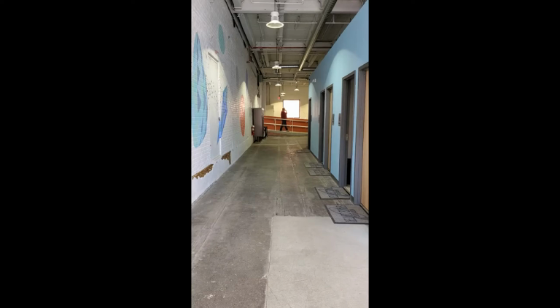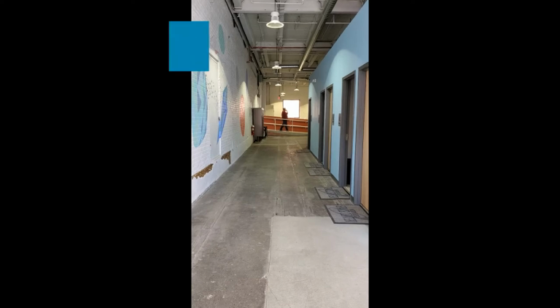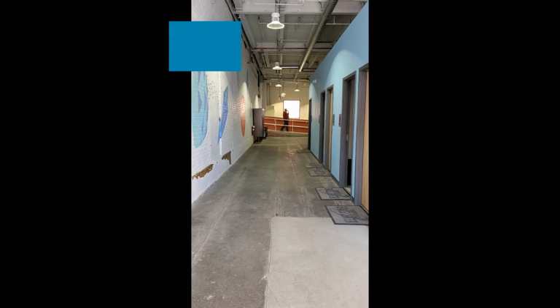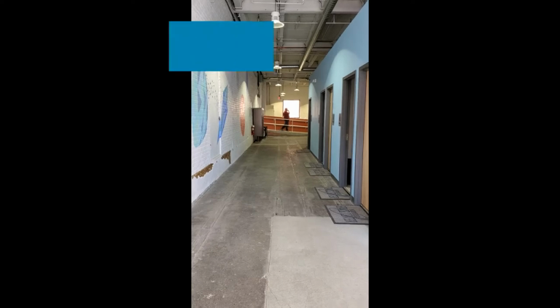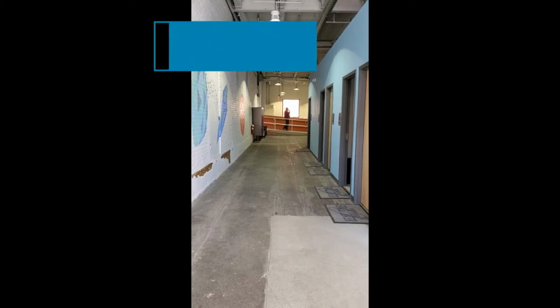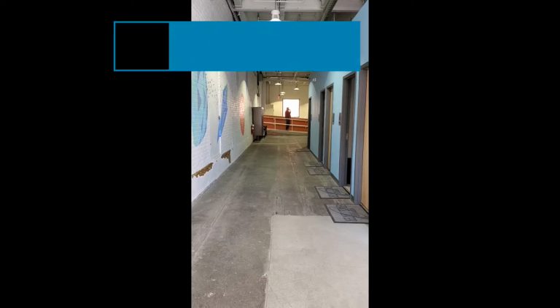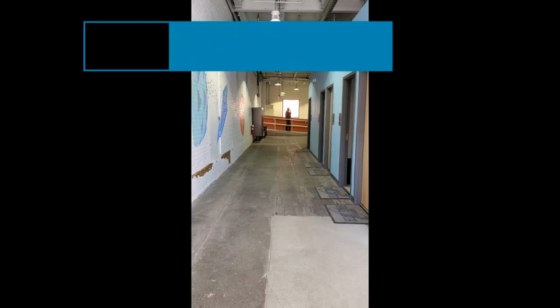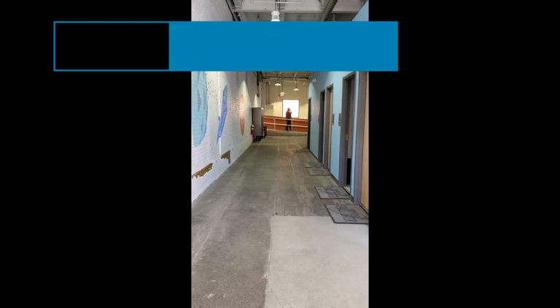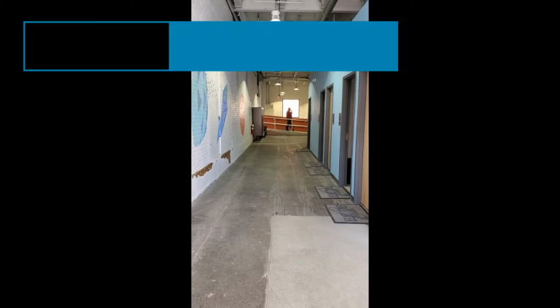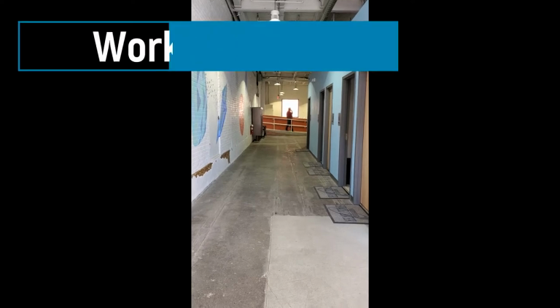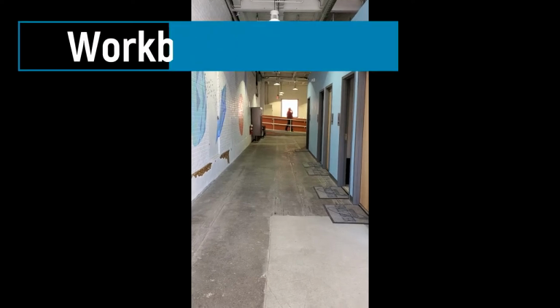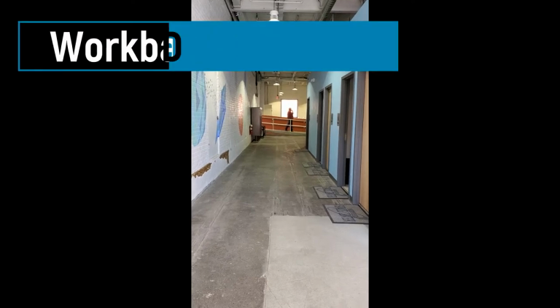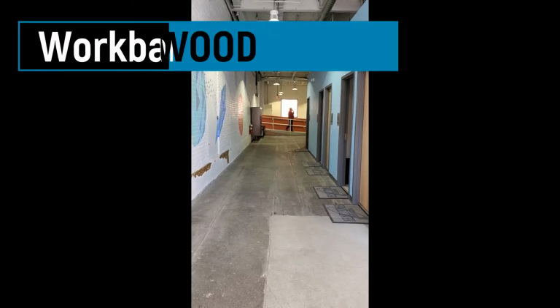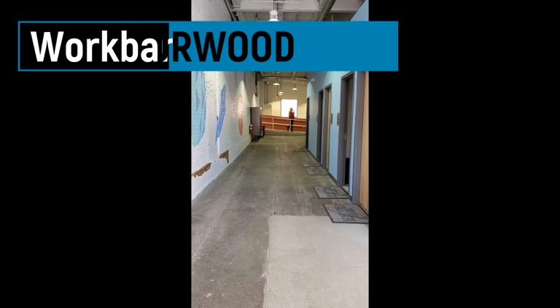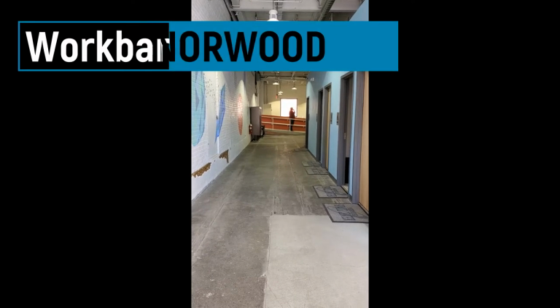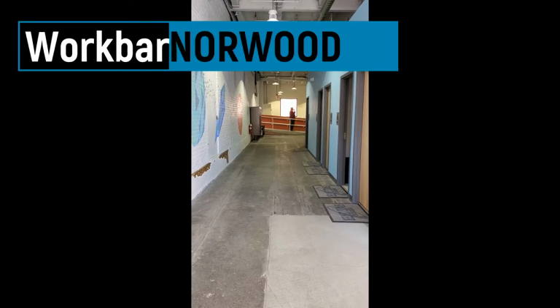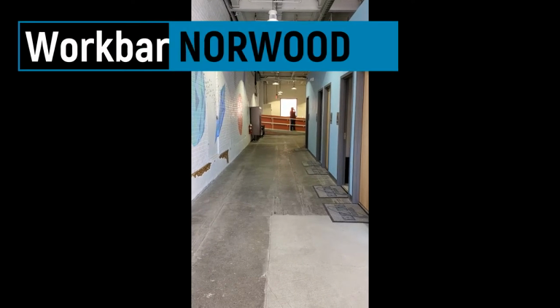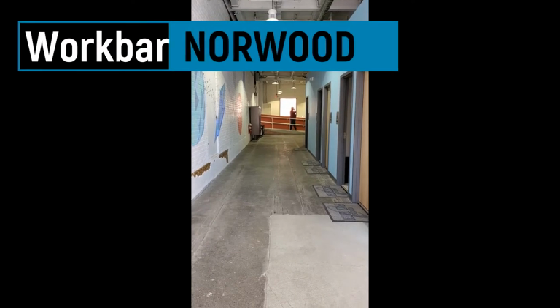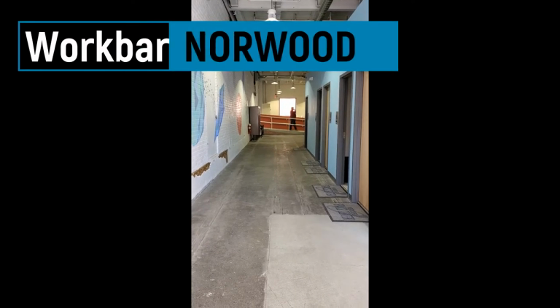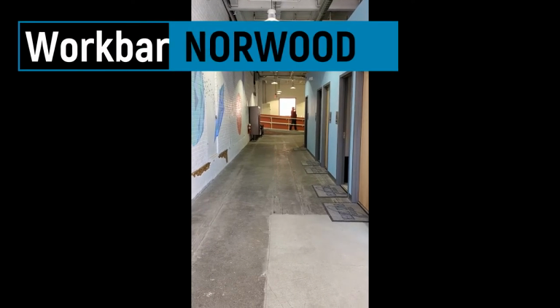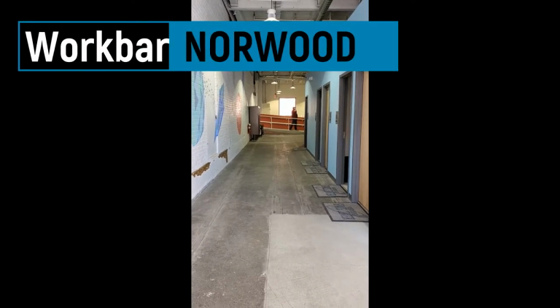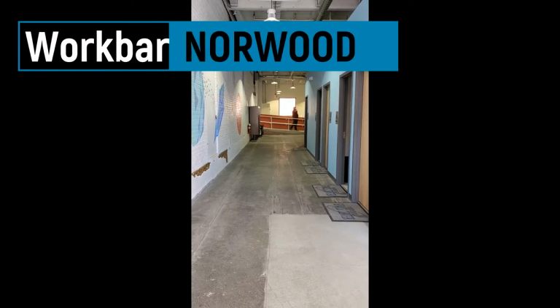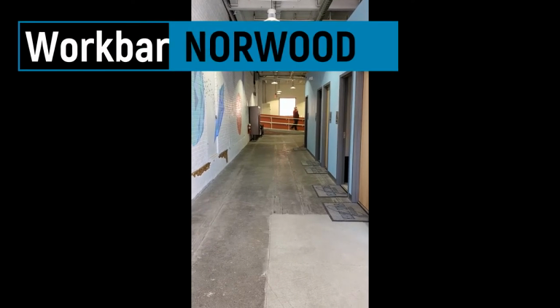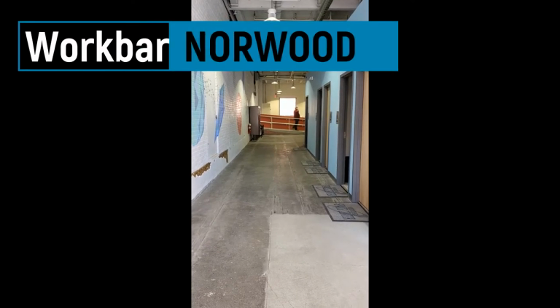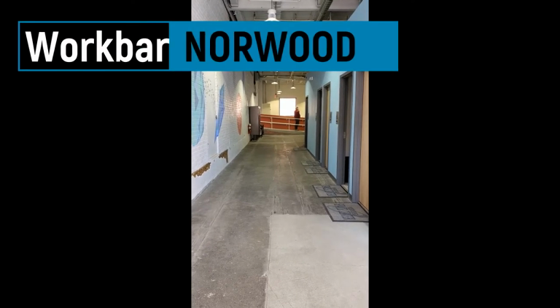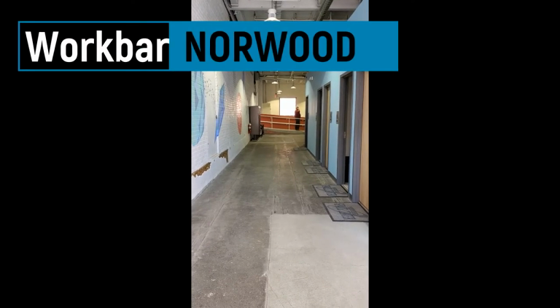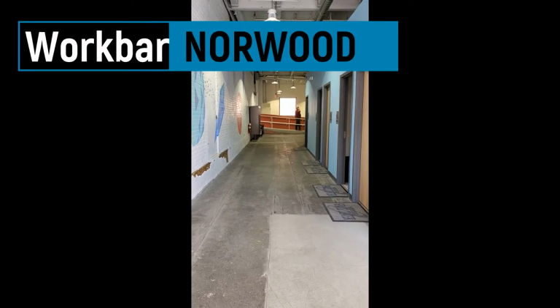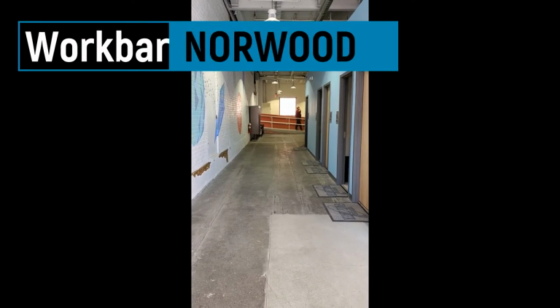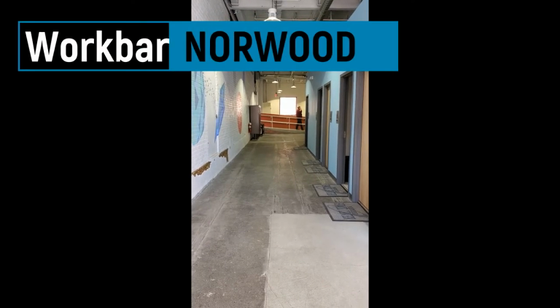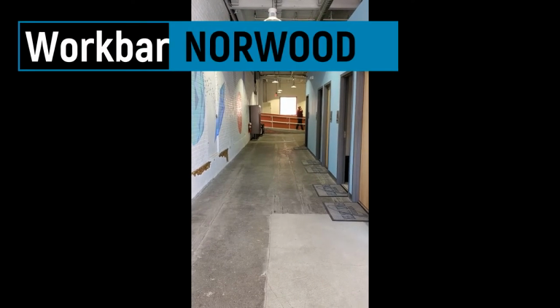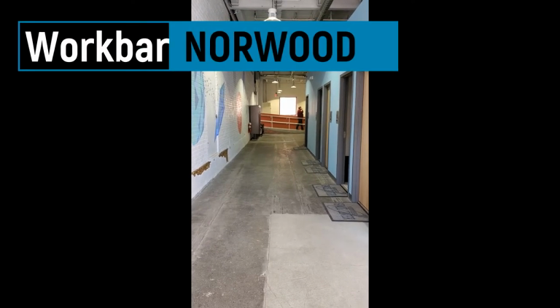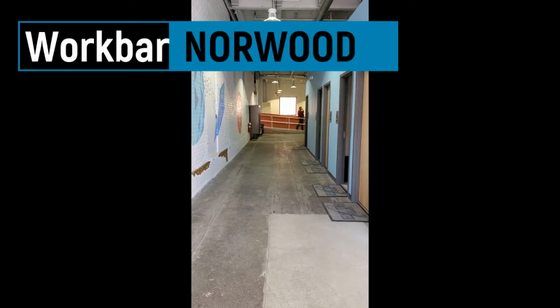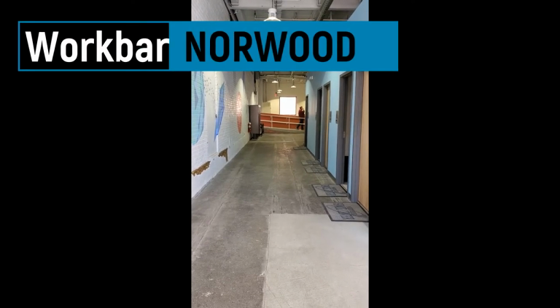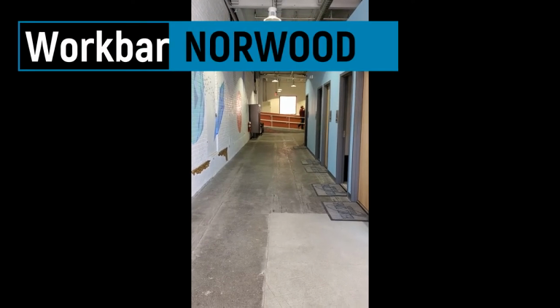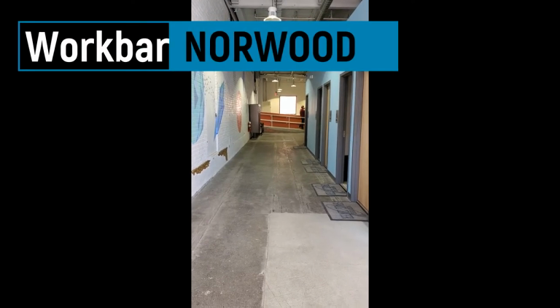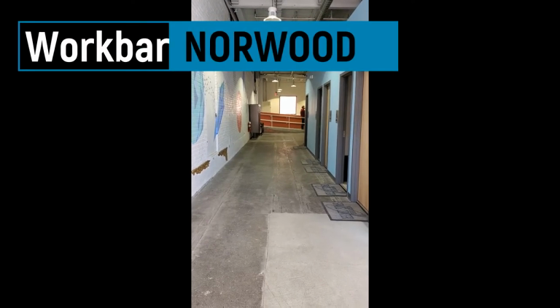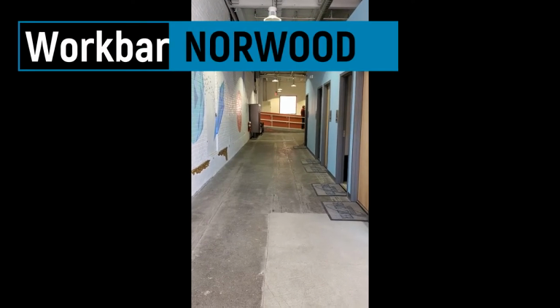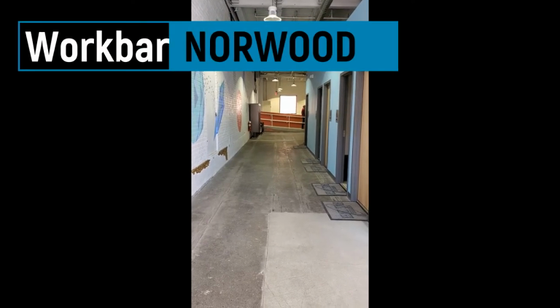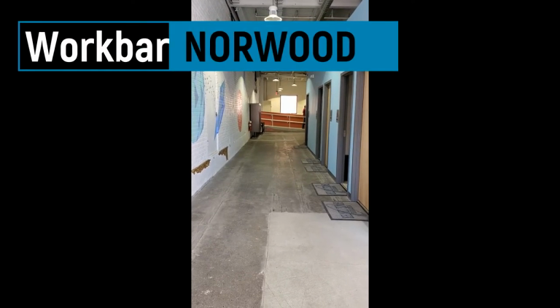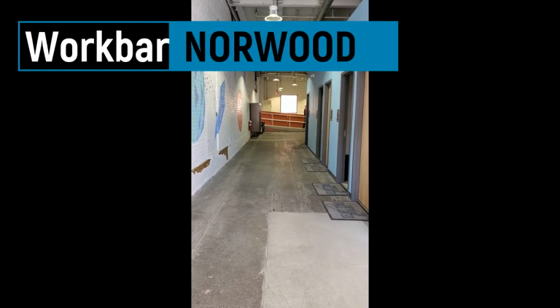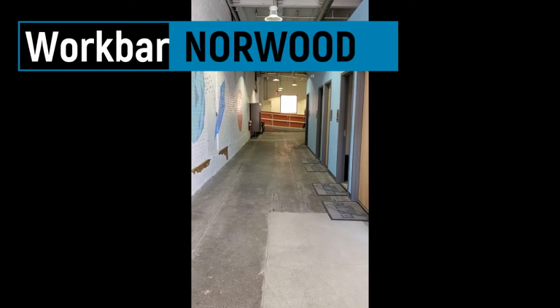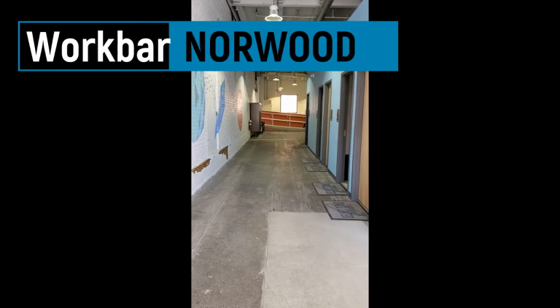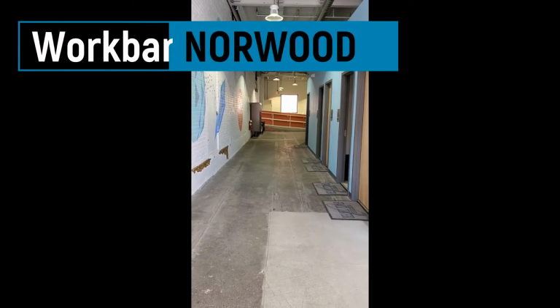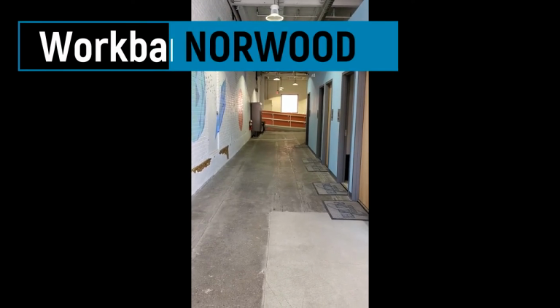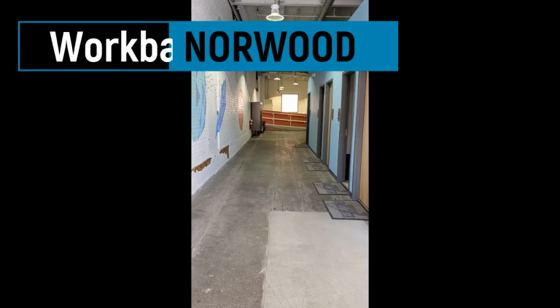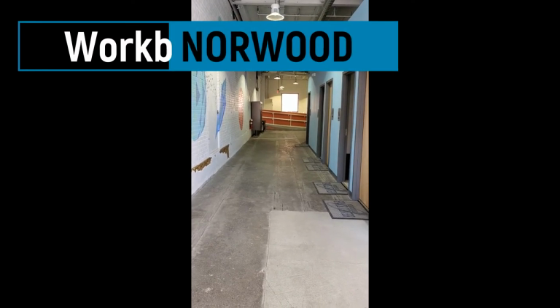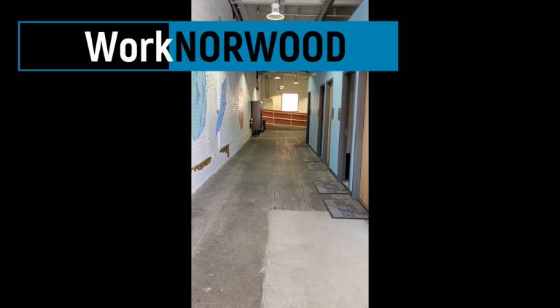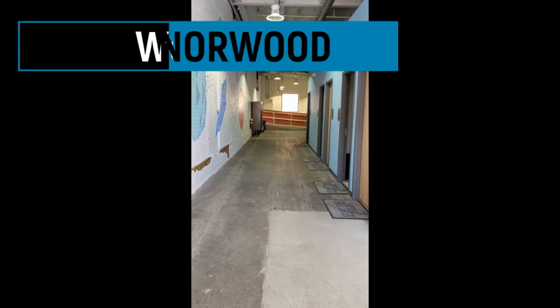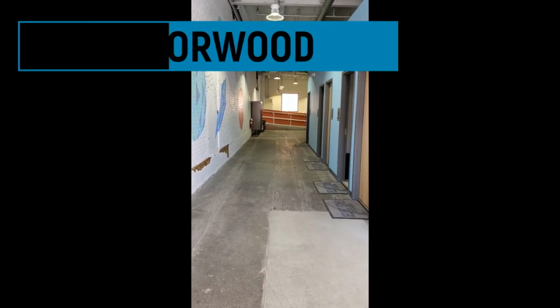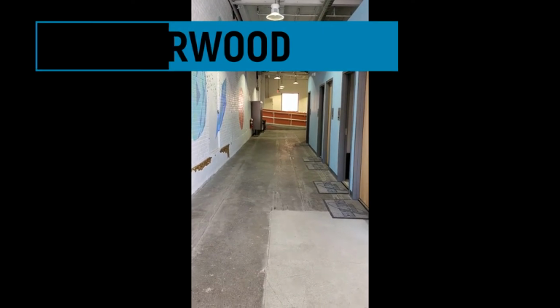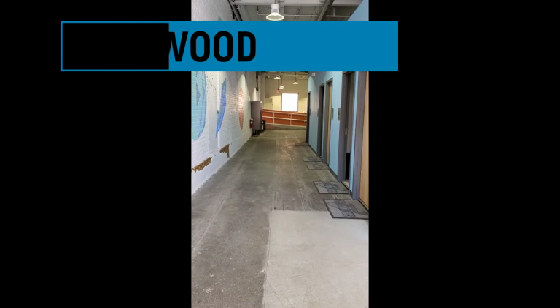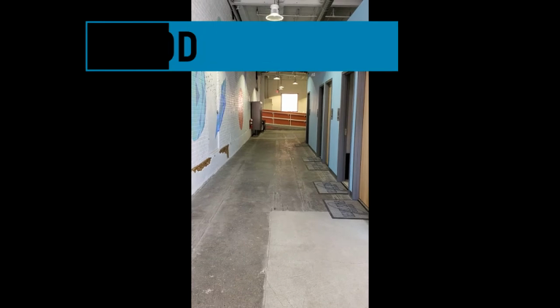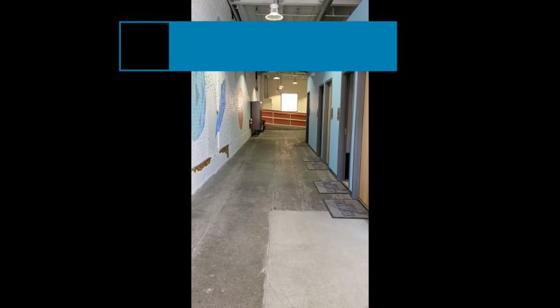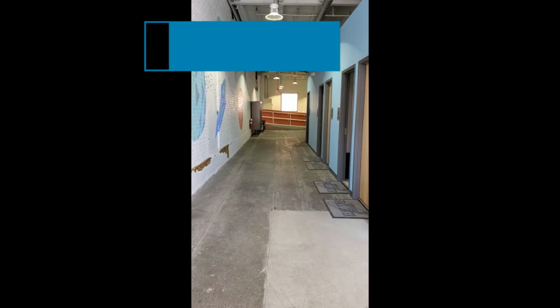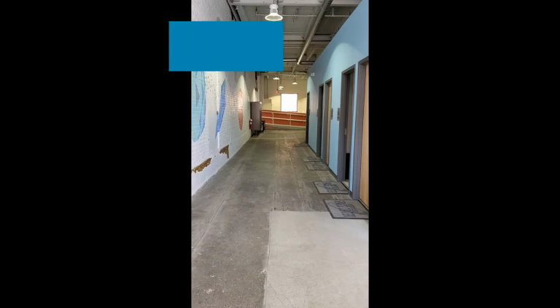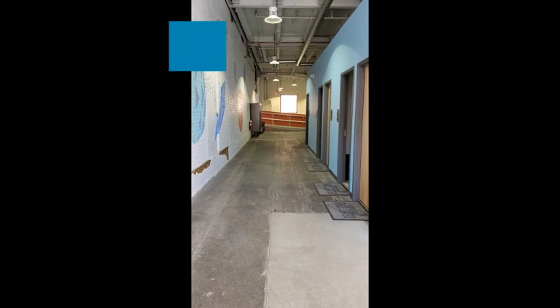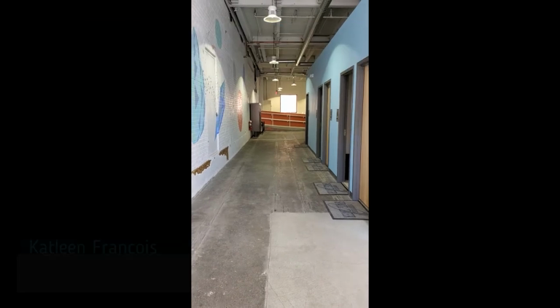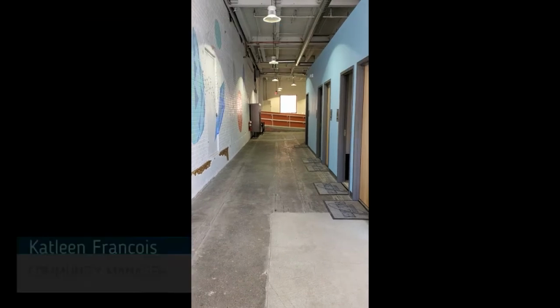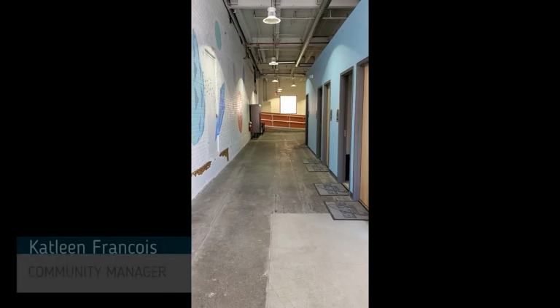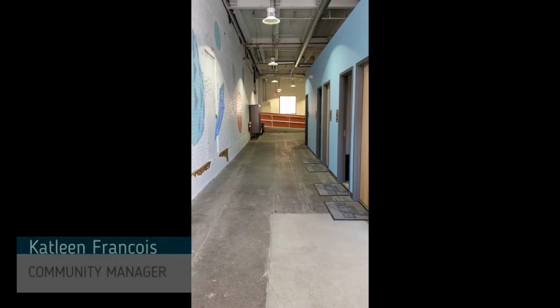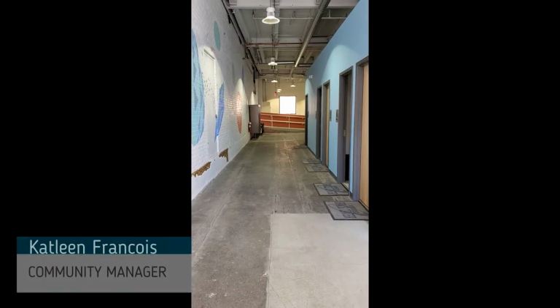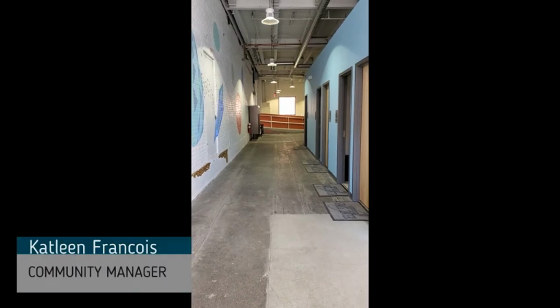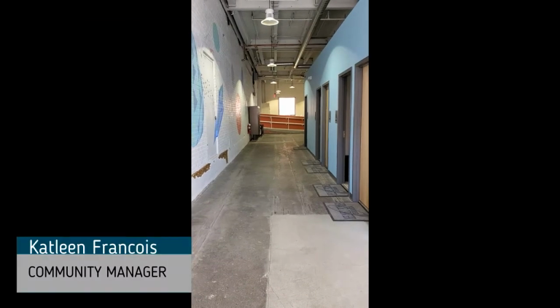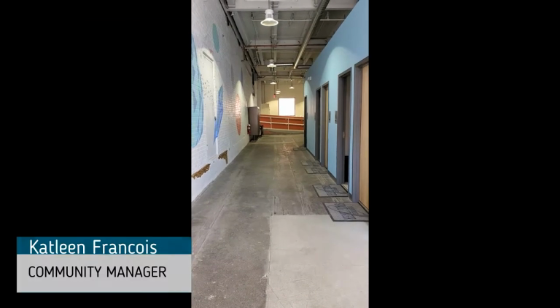Hello all. If you're watching this video it's because you're on a virtual tour with Nord Space Center, powered by WordBar.